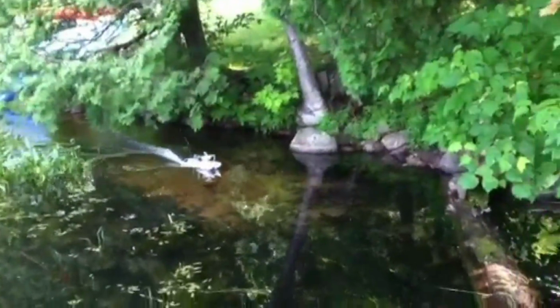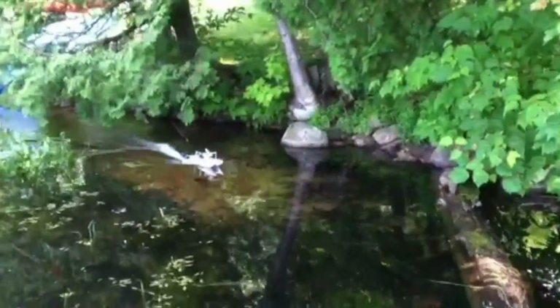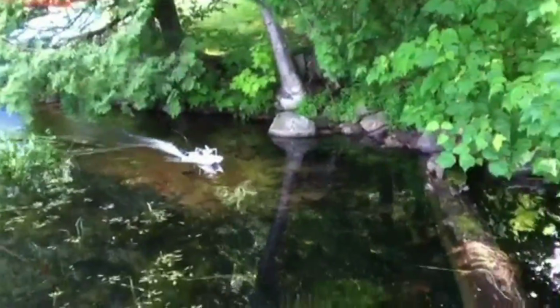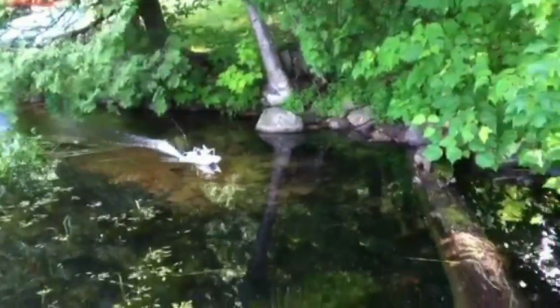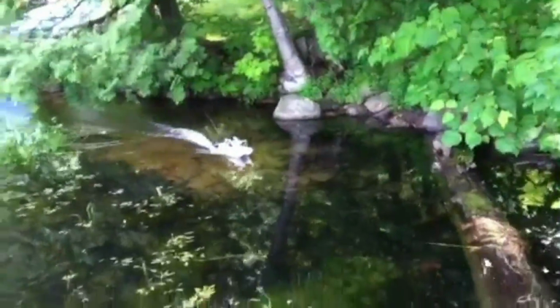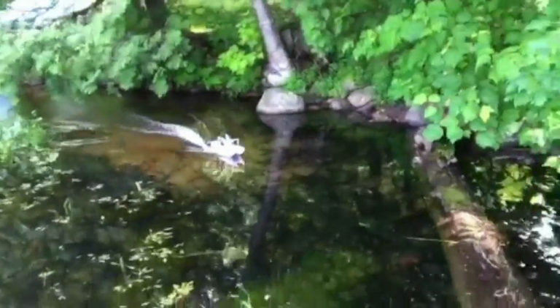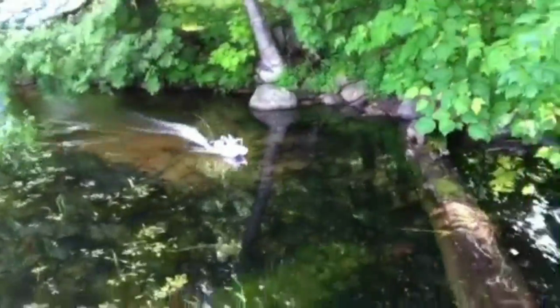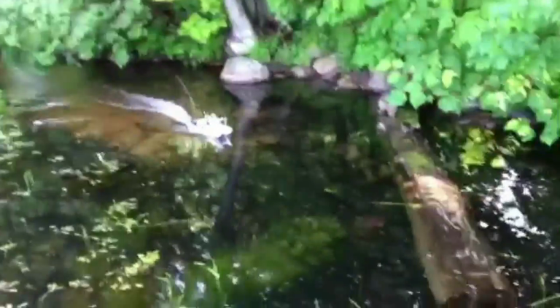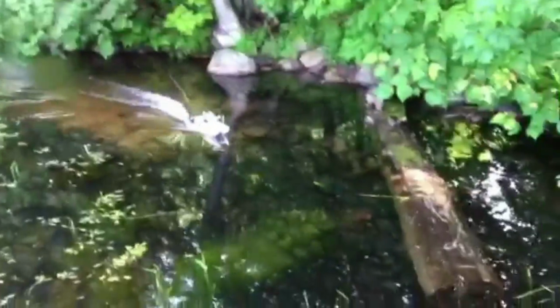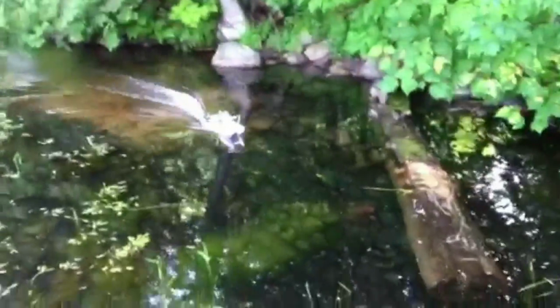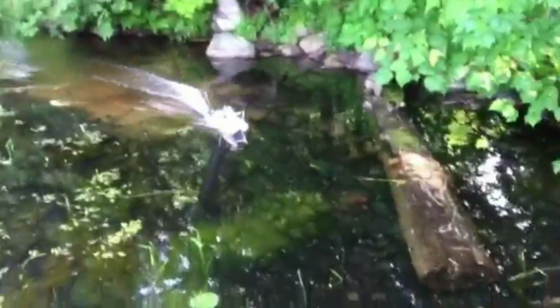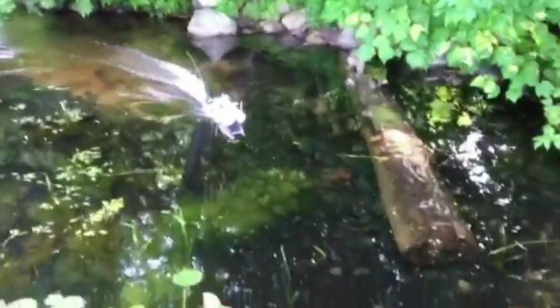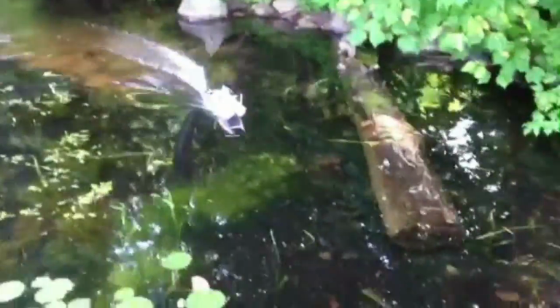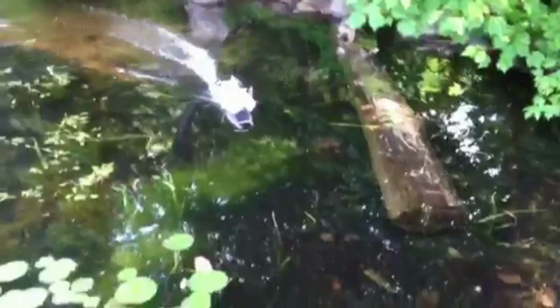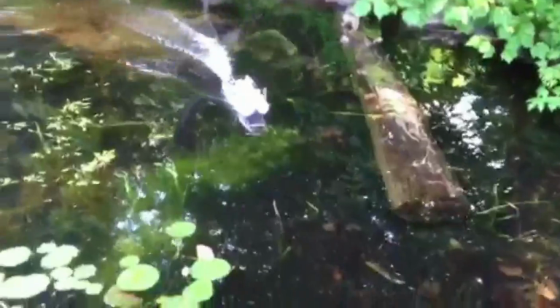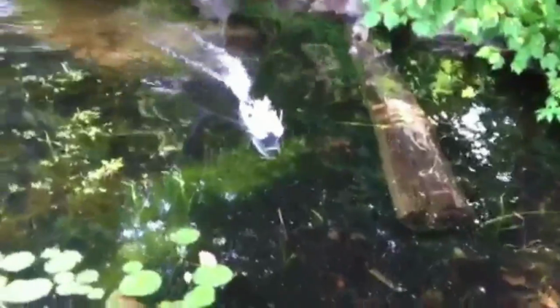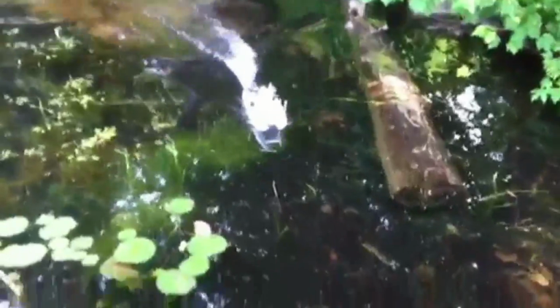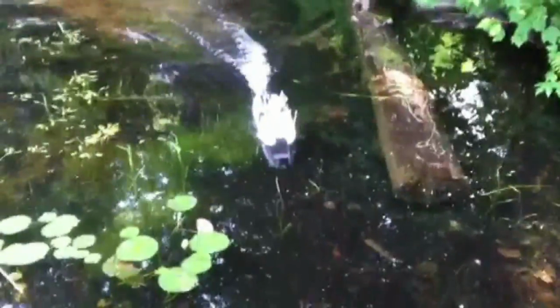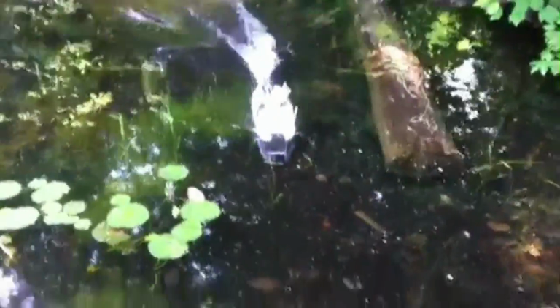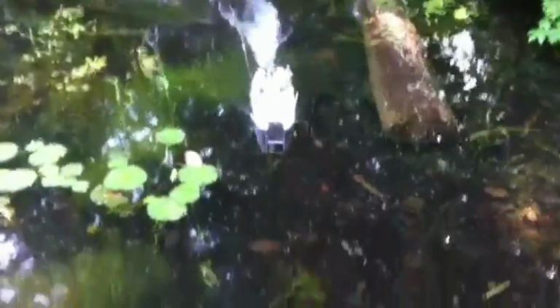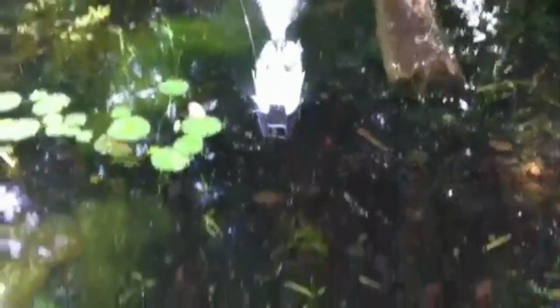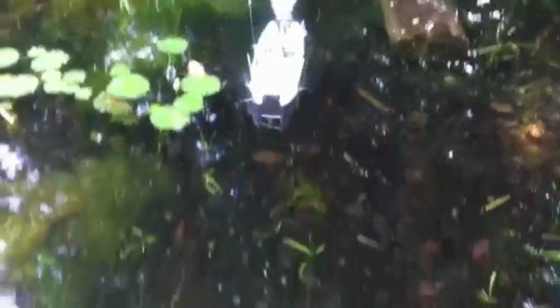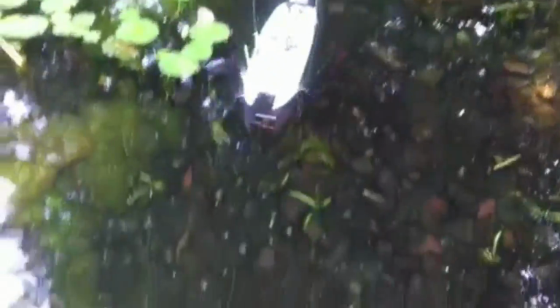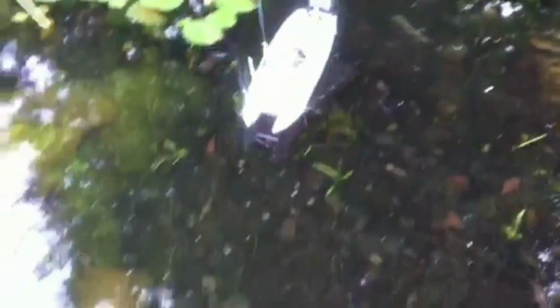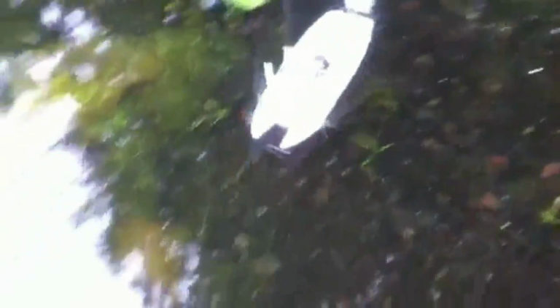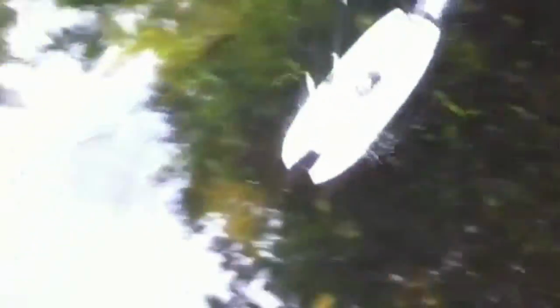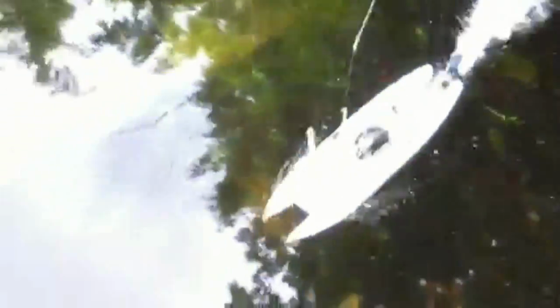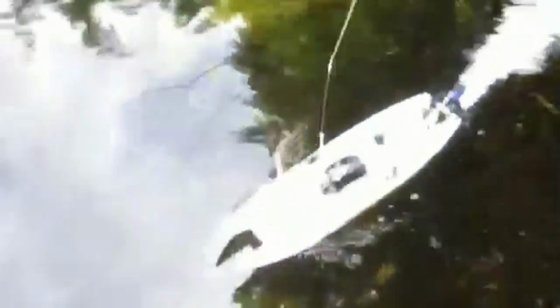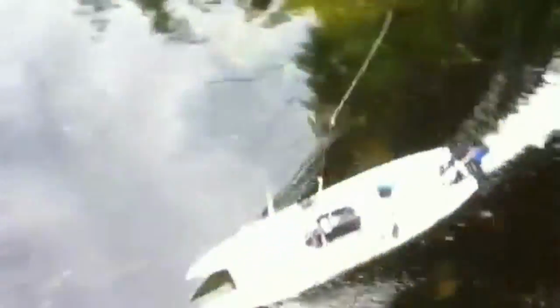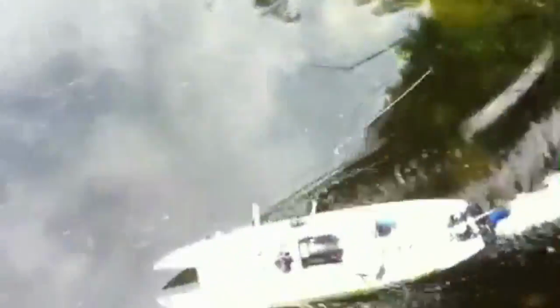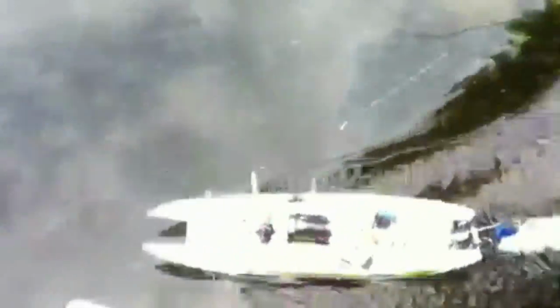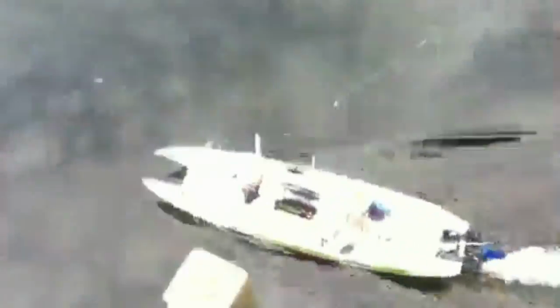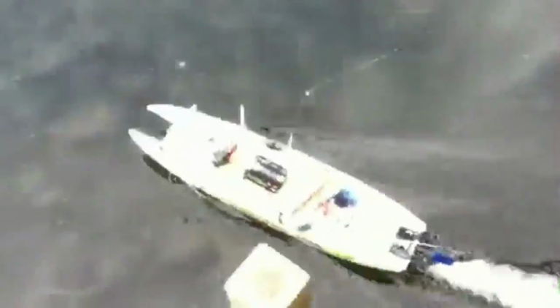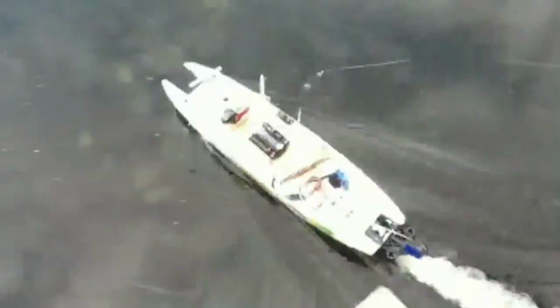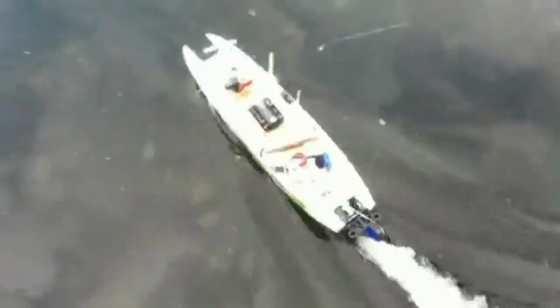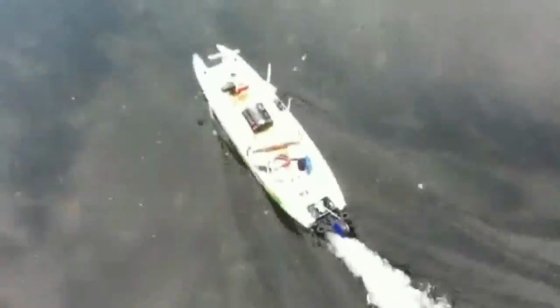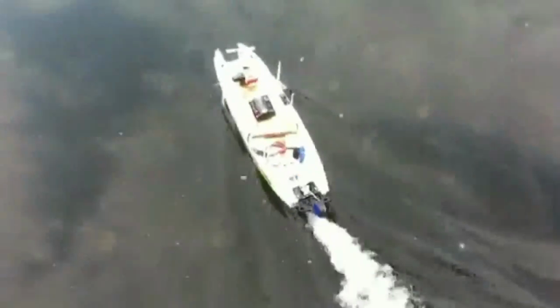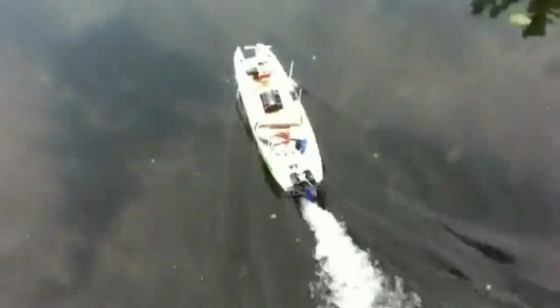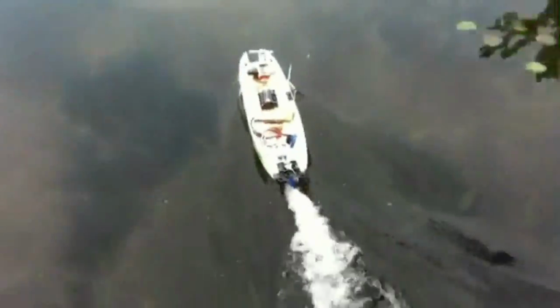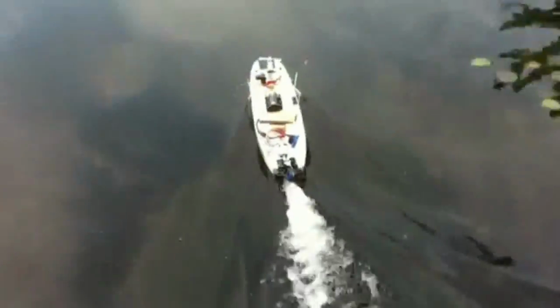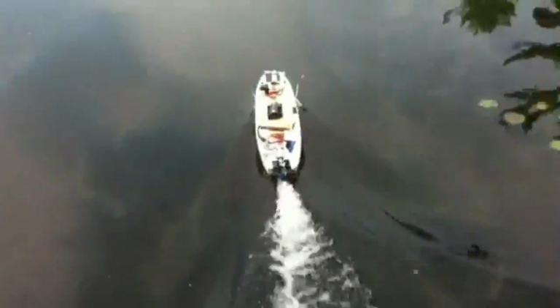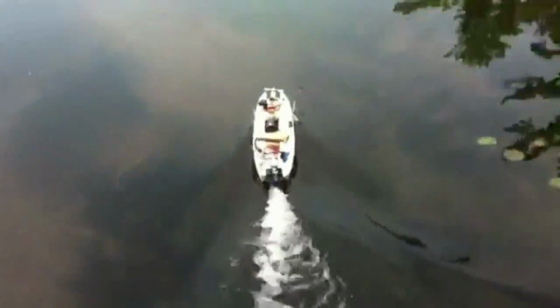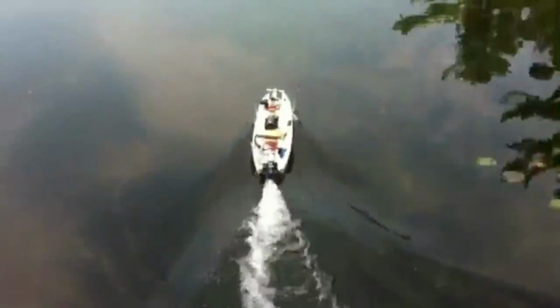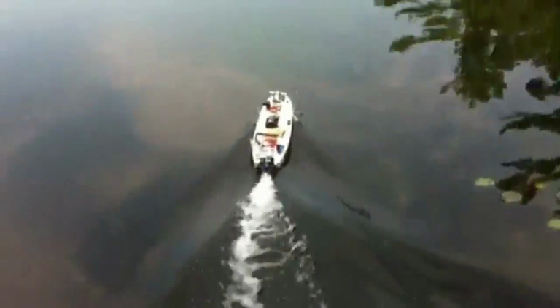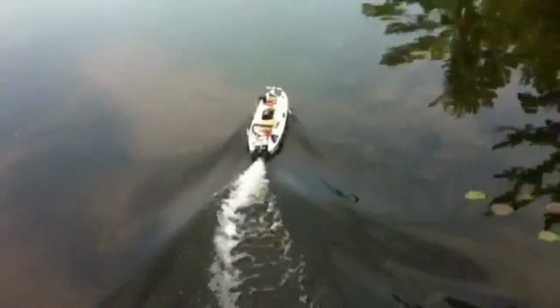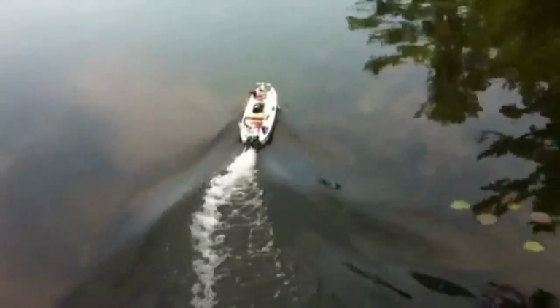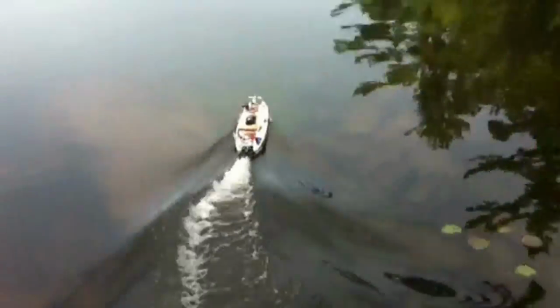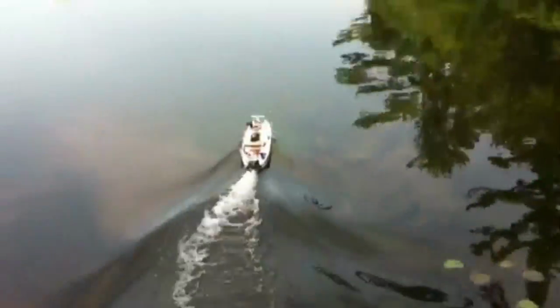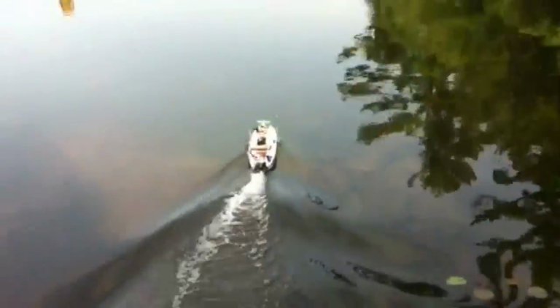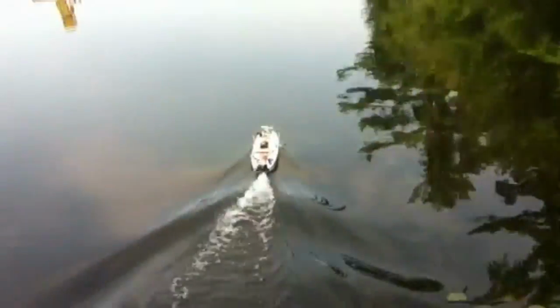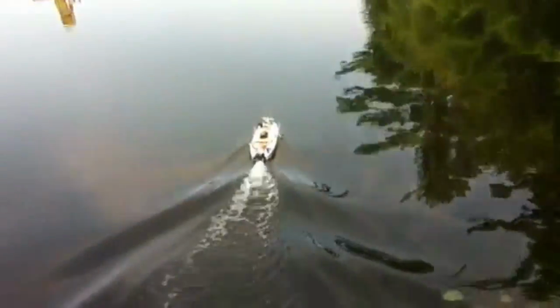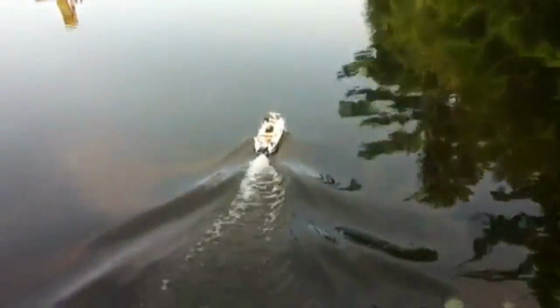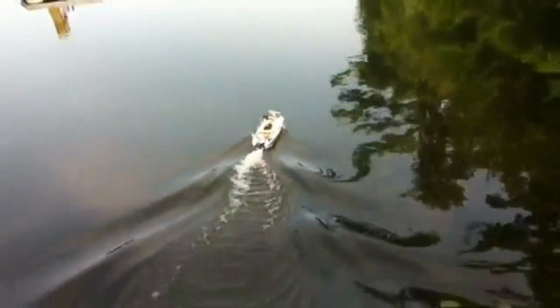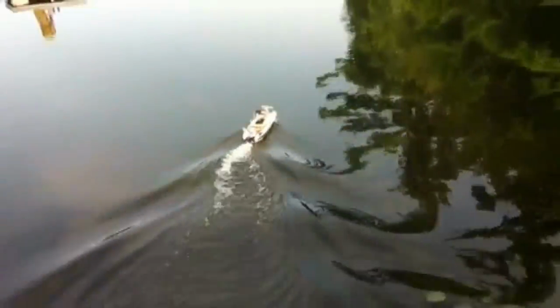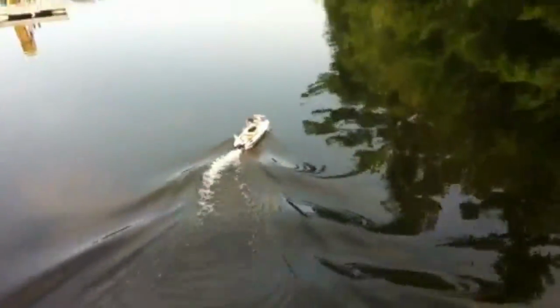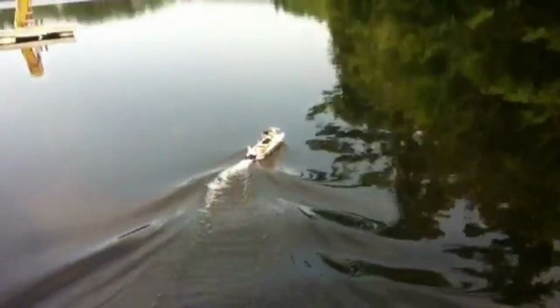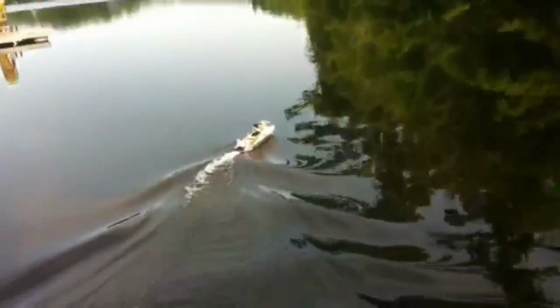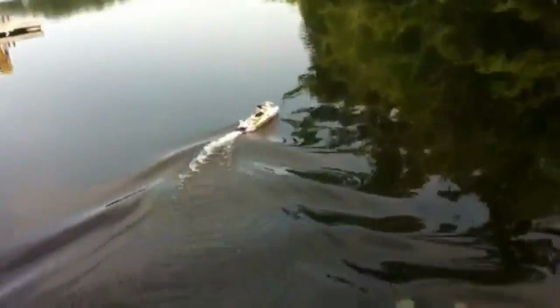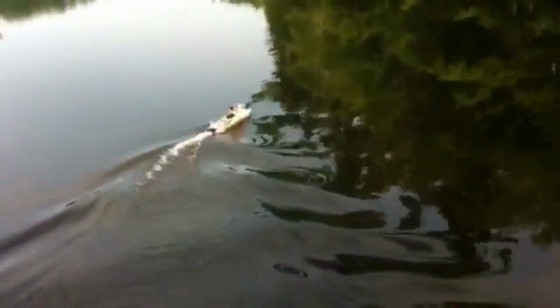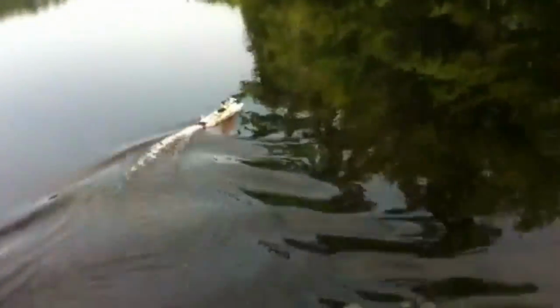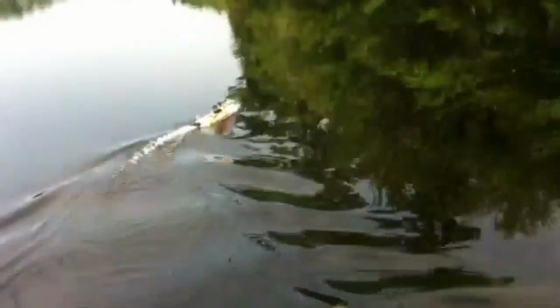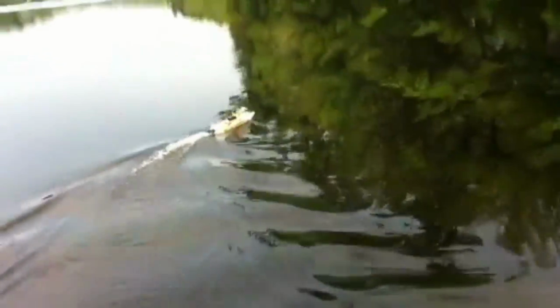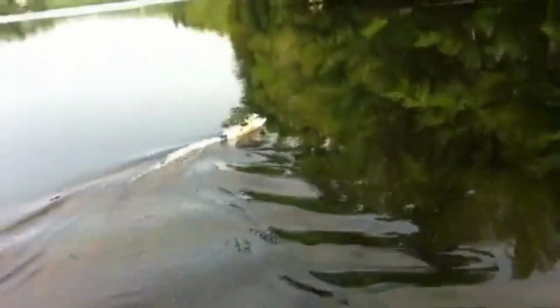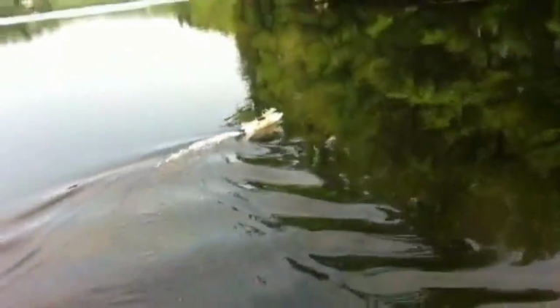Yeah, it's still pretty strong though. We should go plug the other battery in.